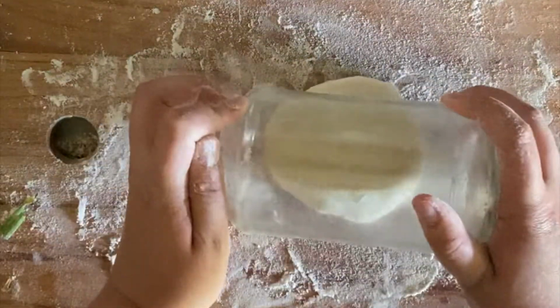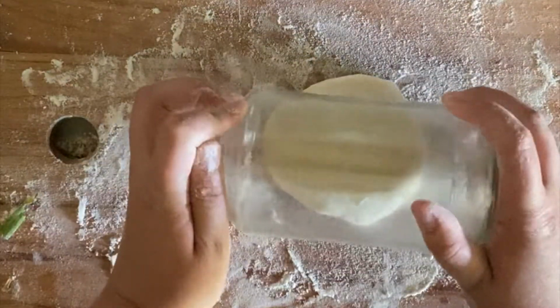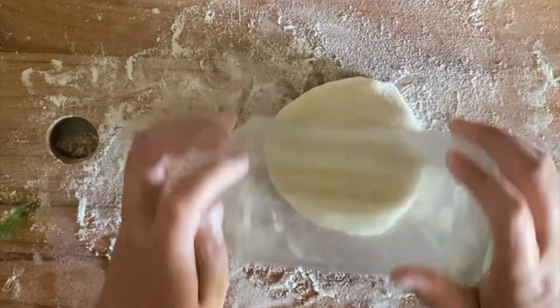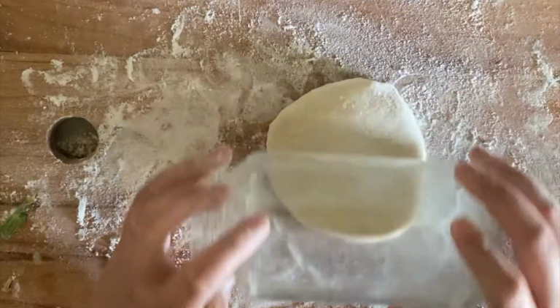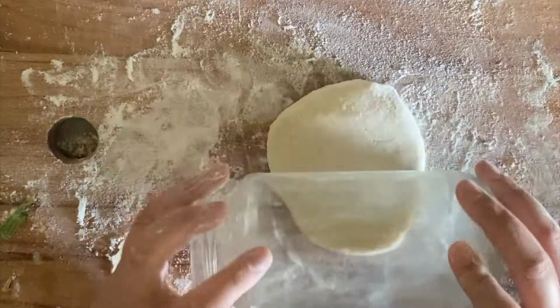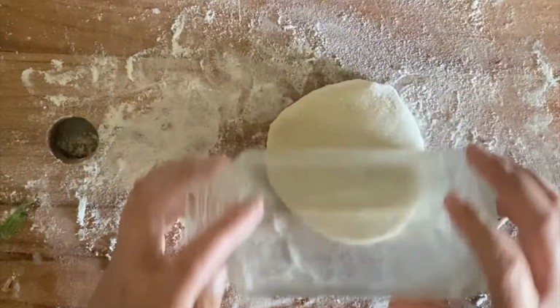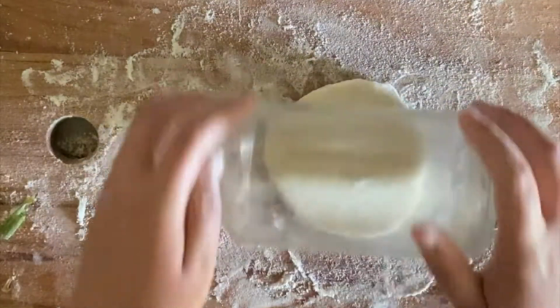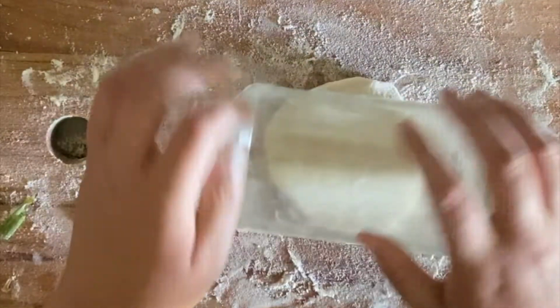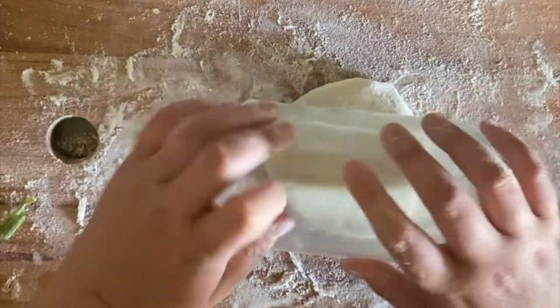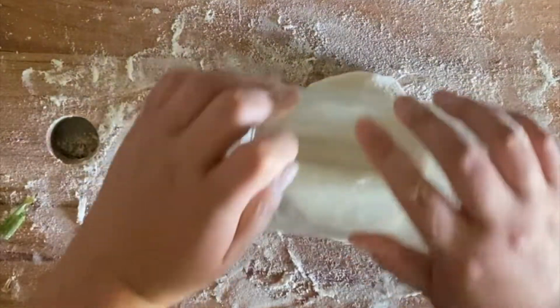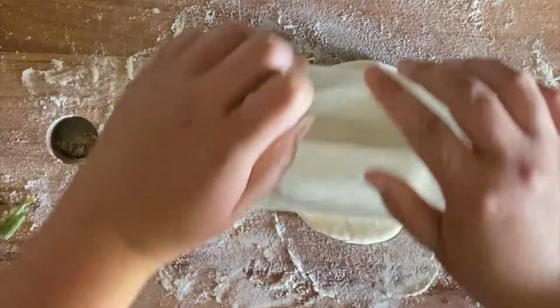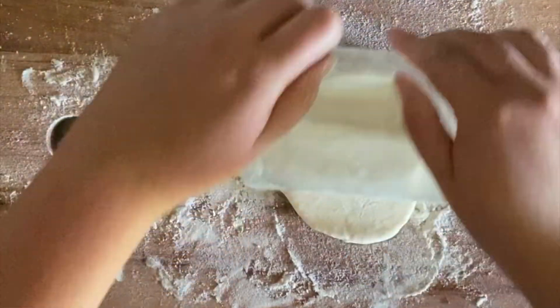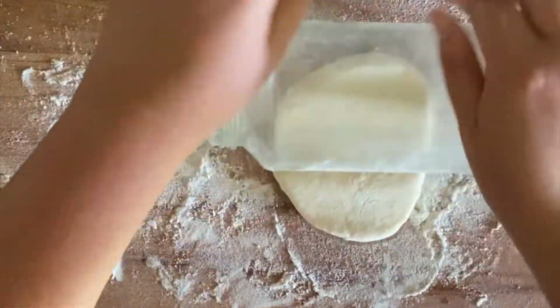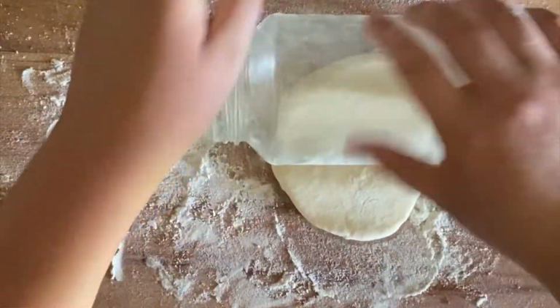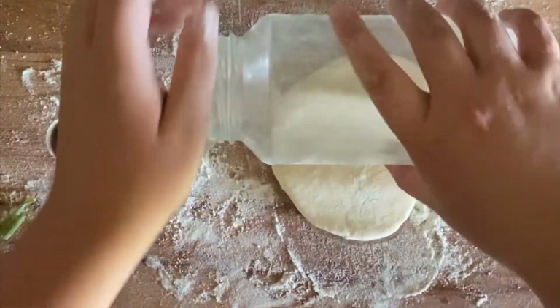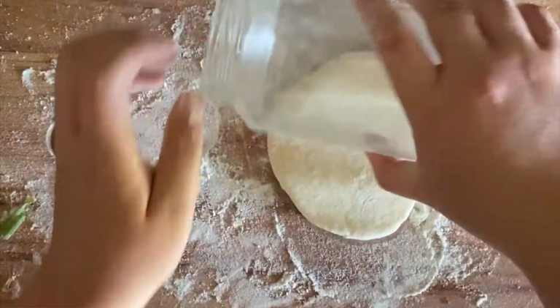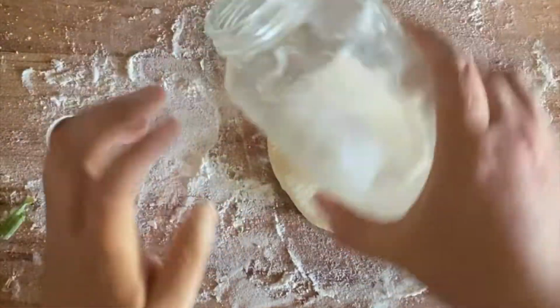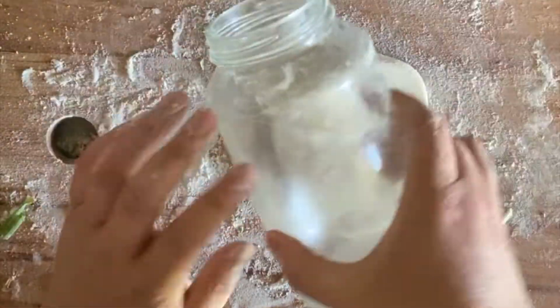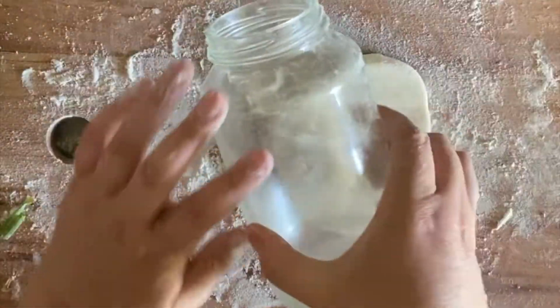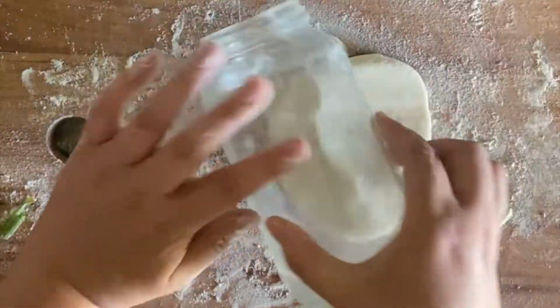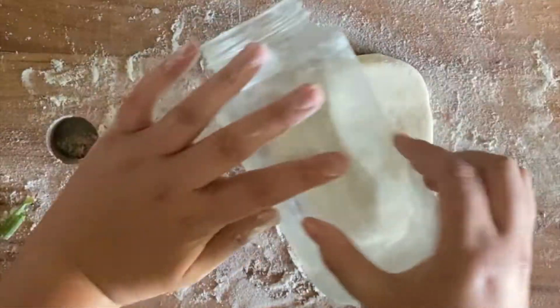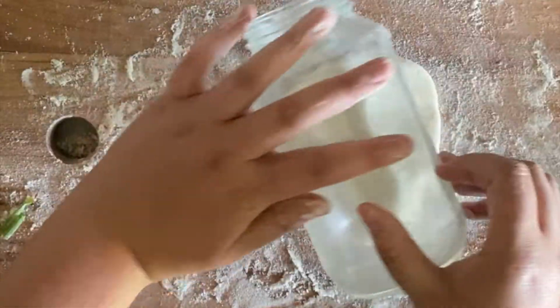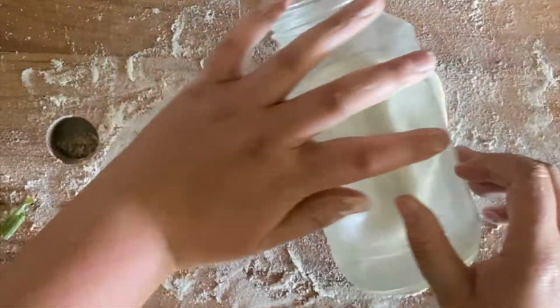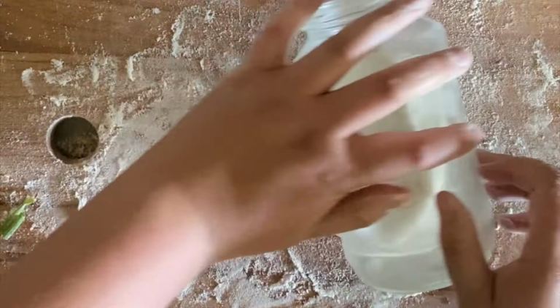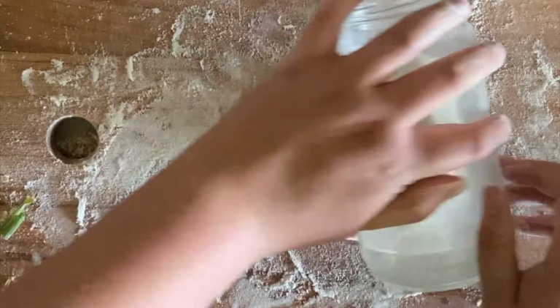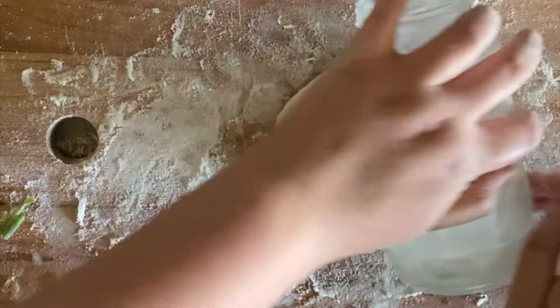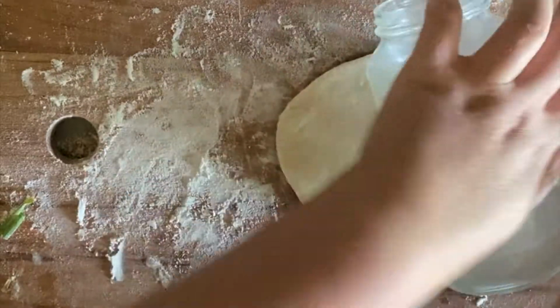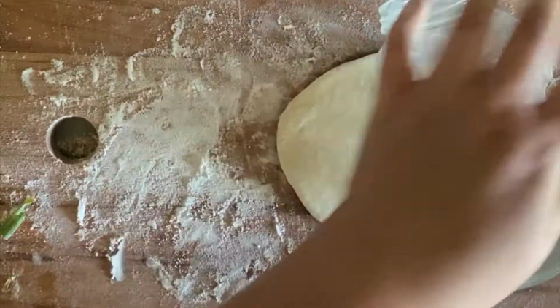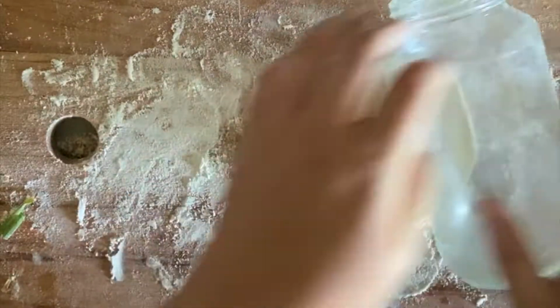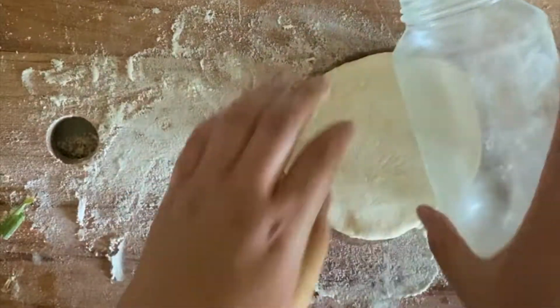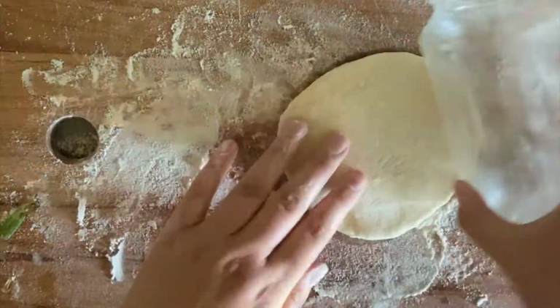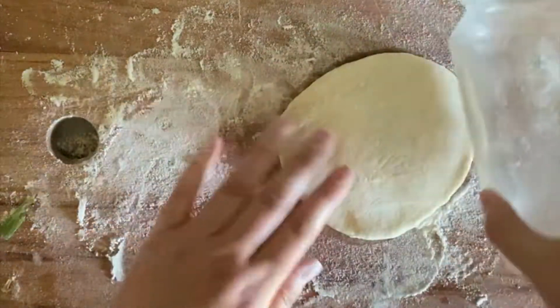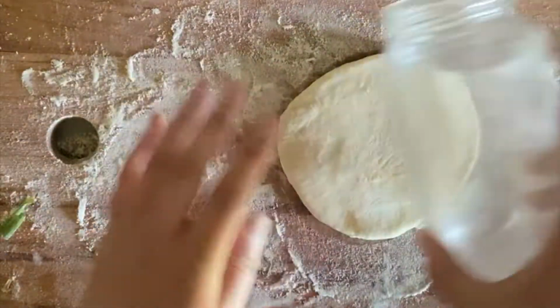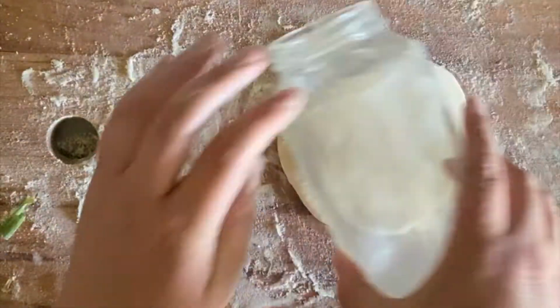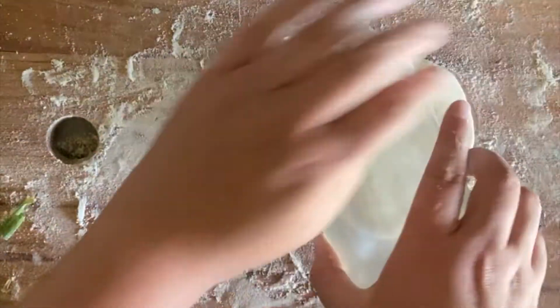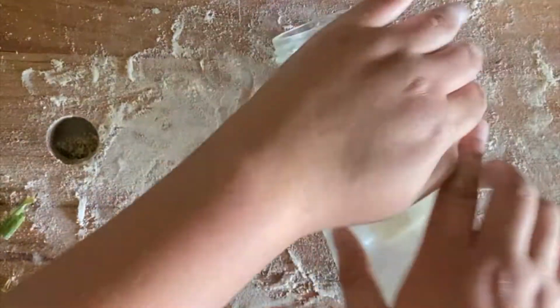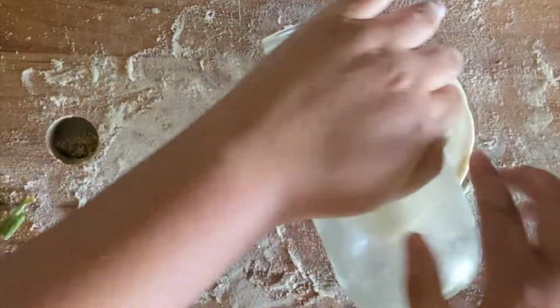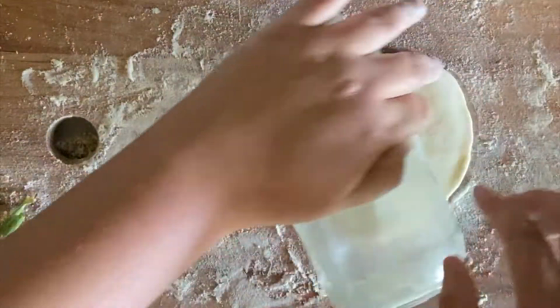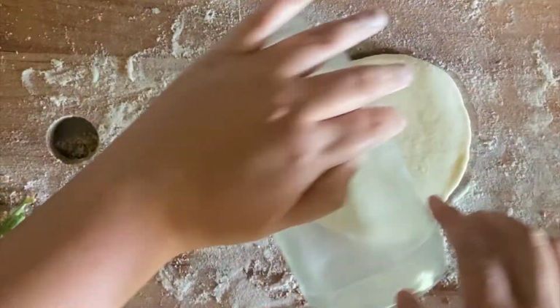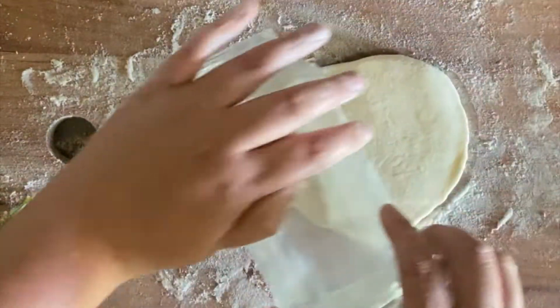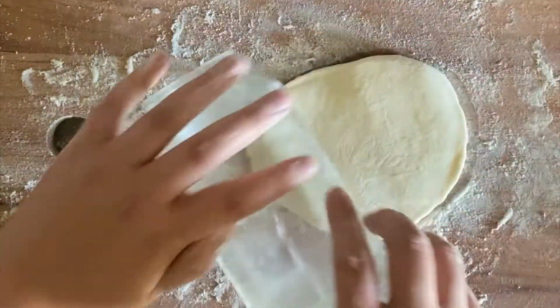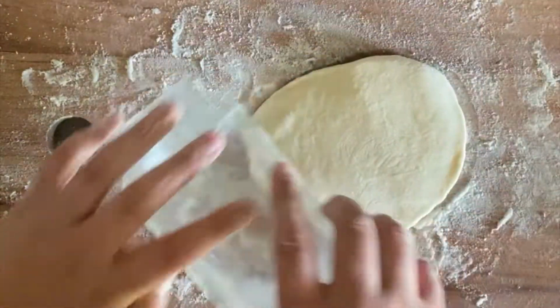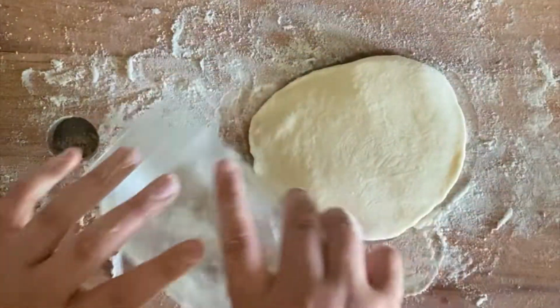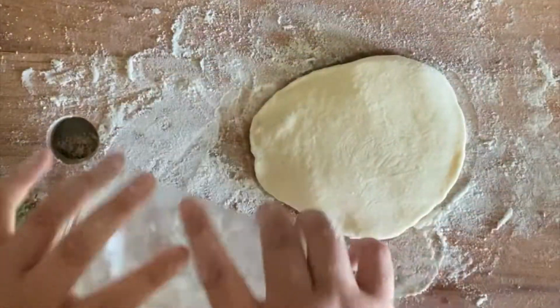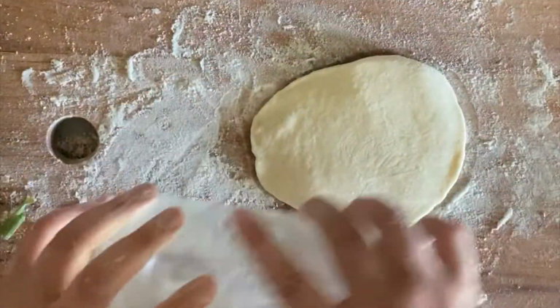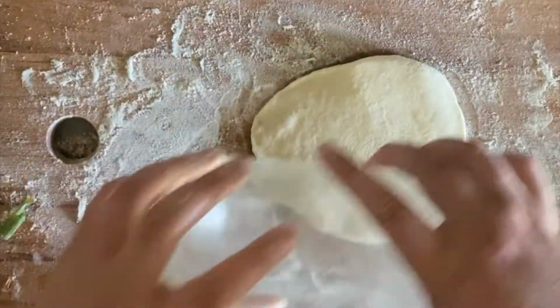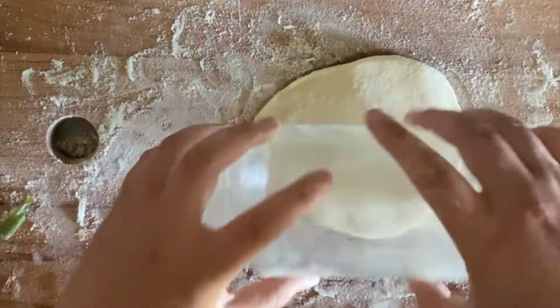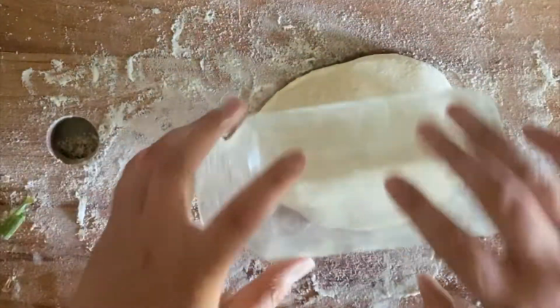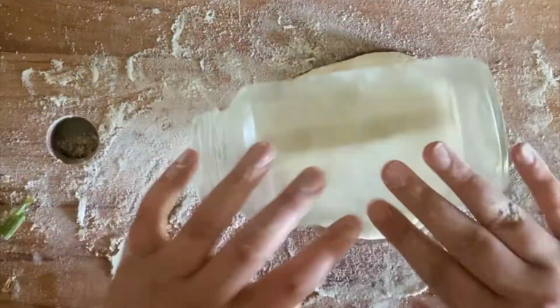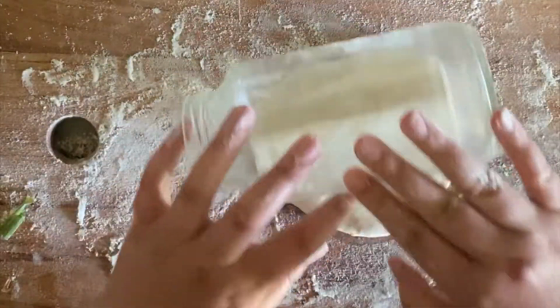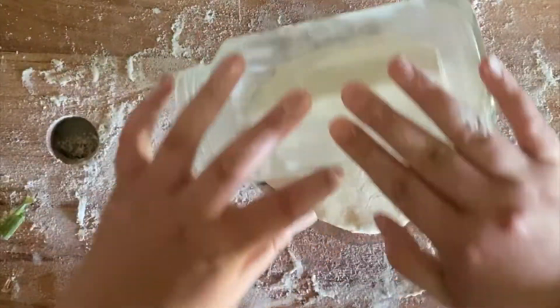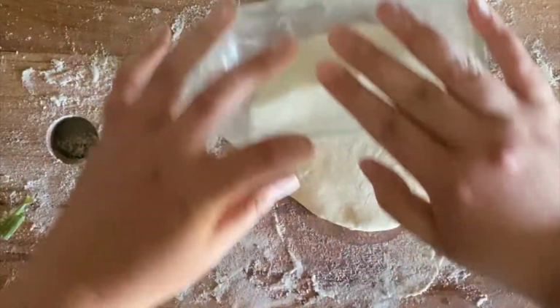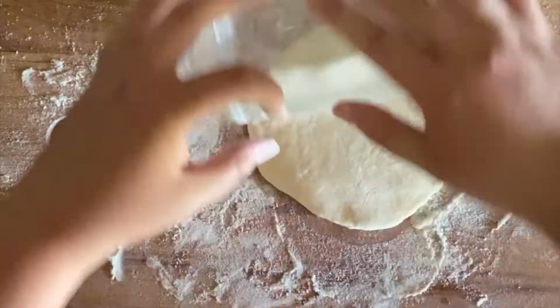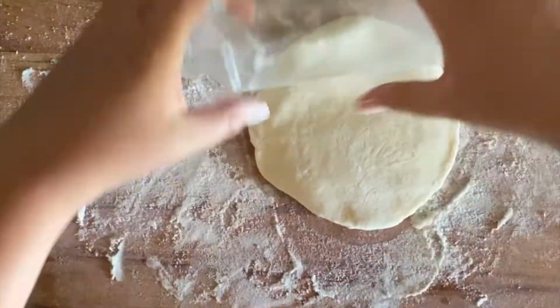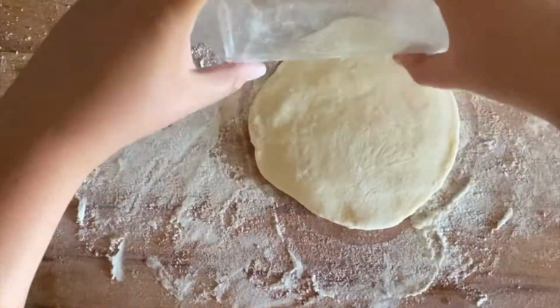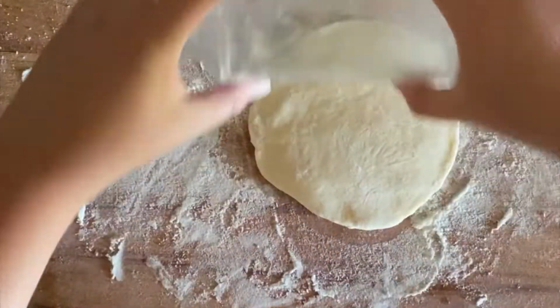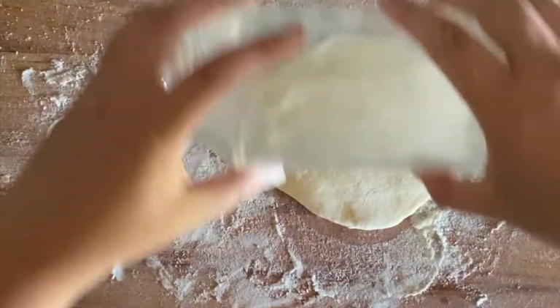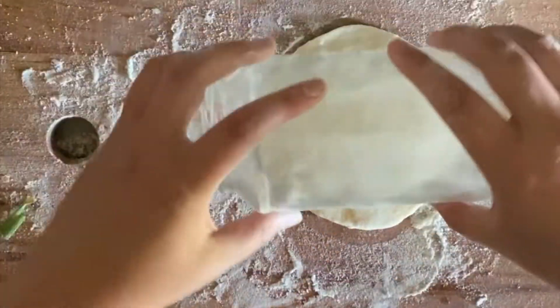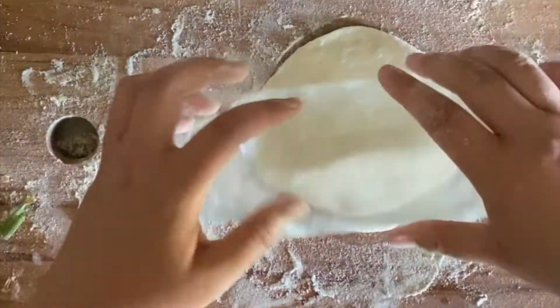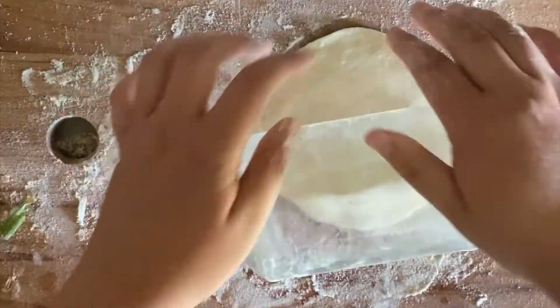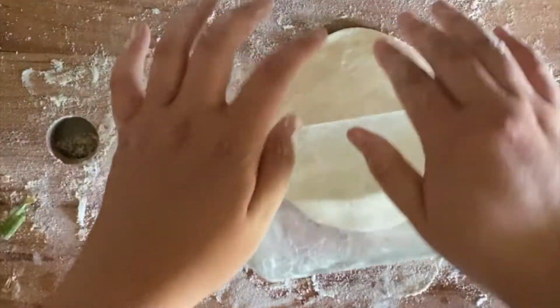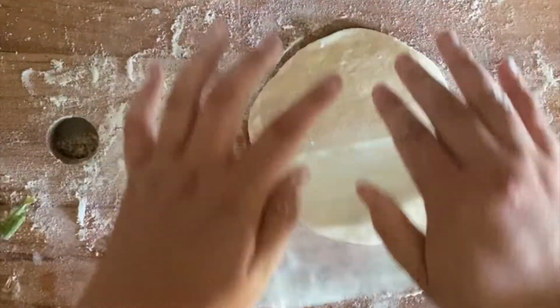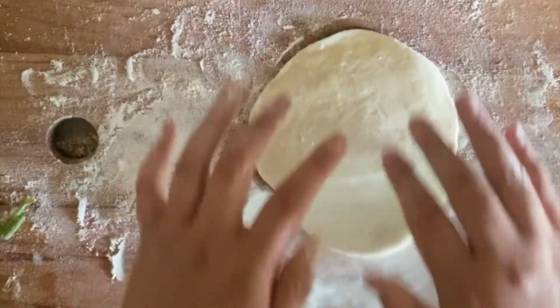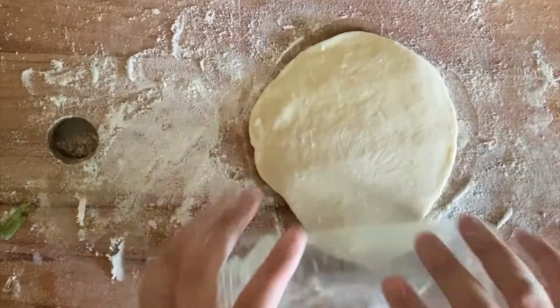First off, I made this dough by combining two cups of flour with one cup of boiling water and letting it rest in the fridge overnight.